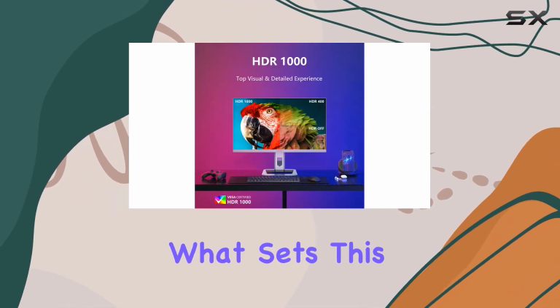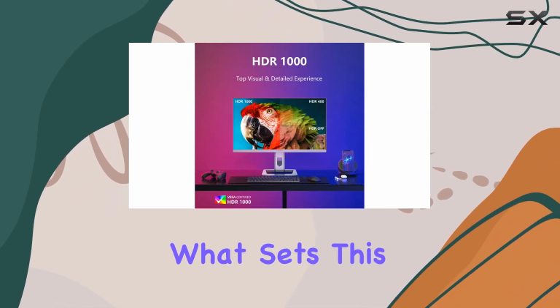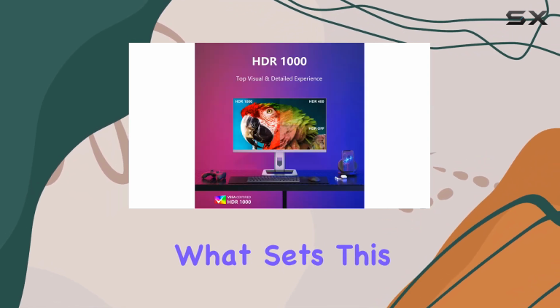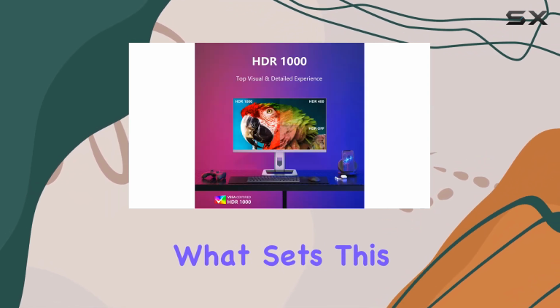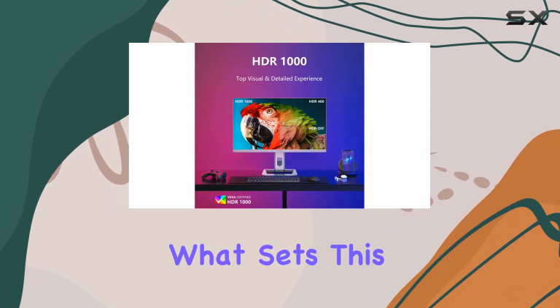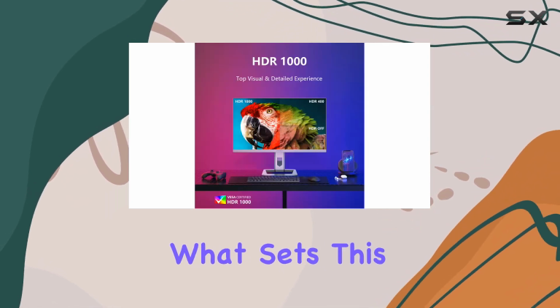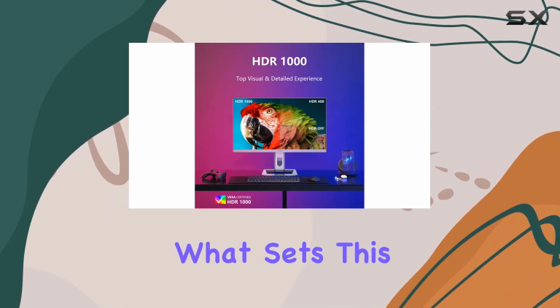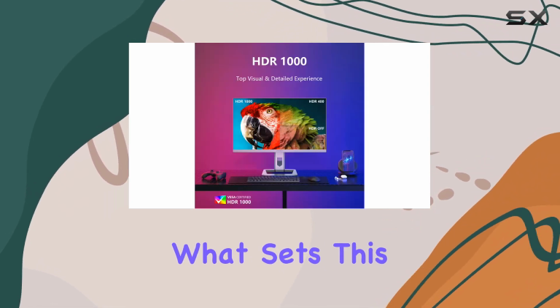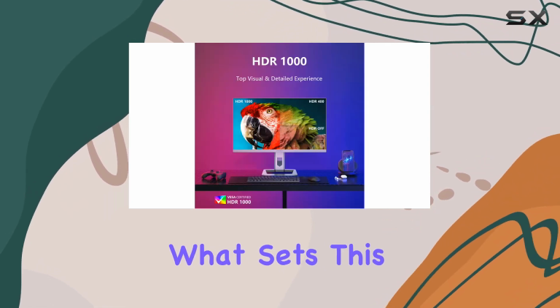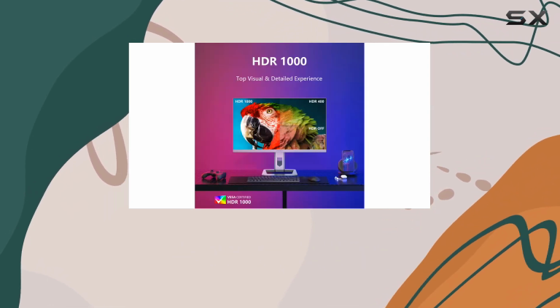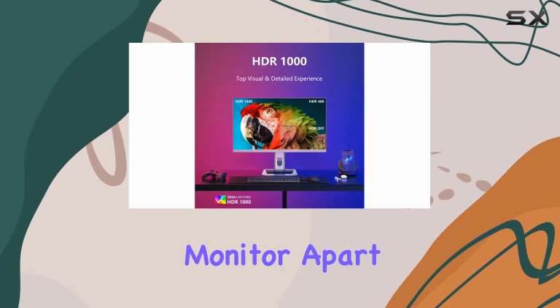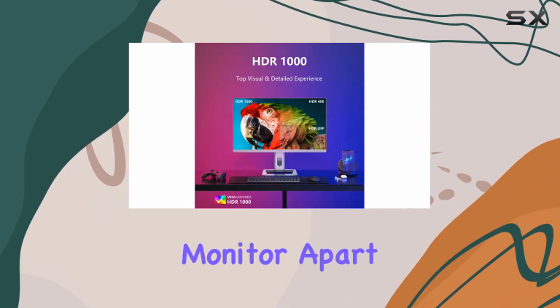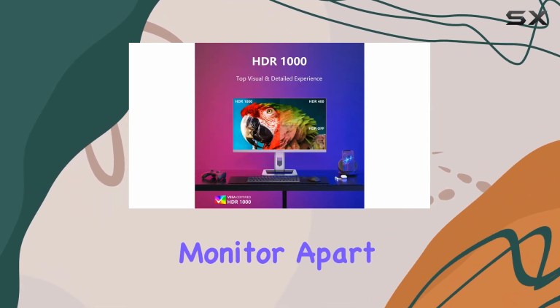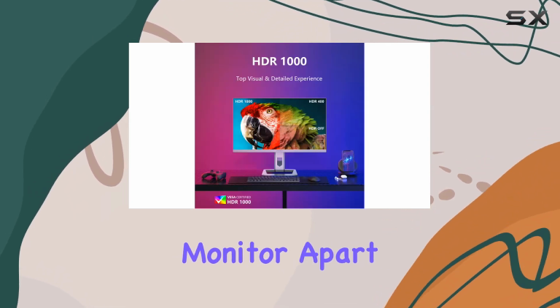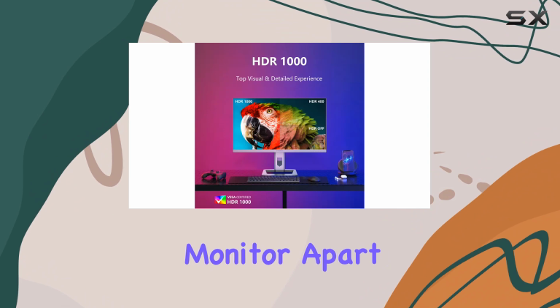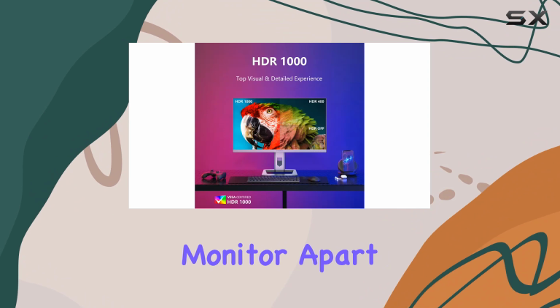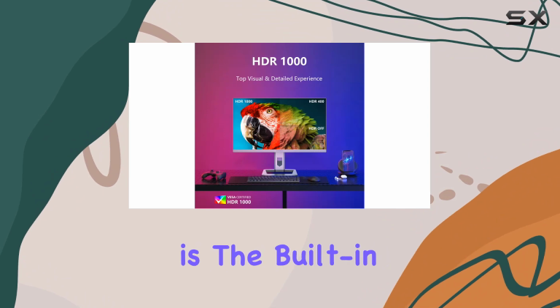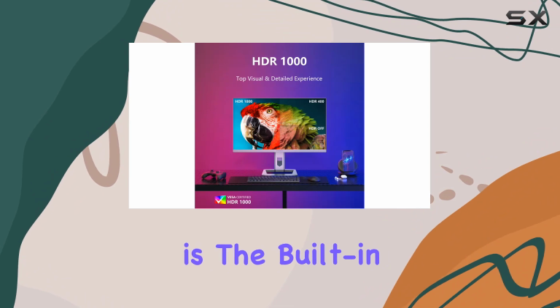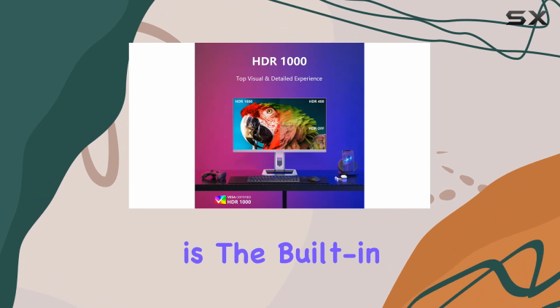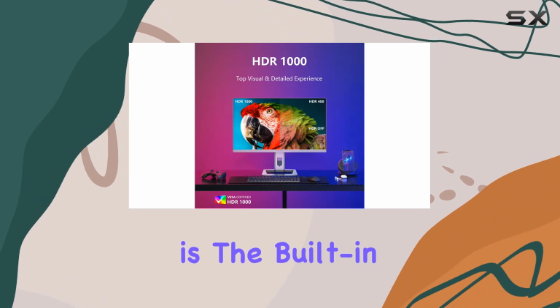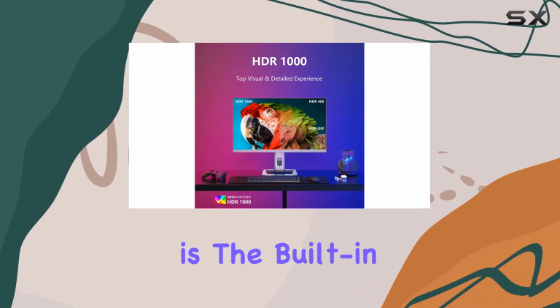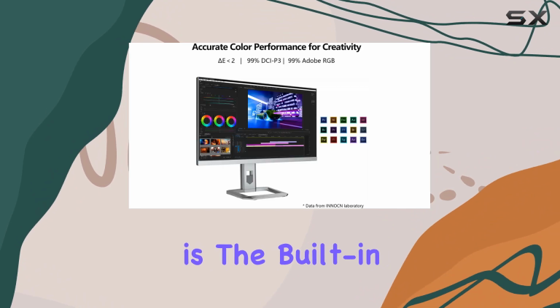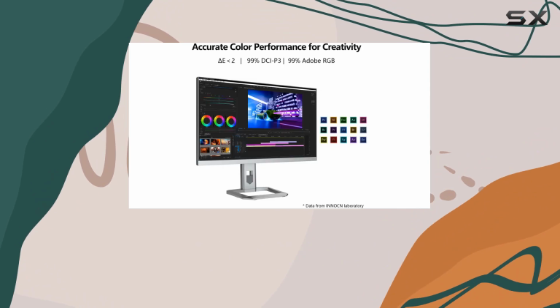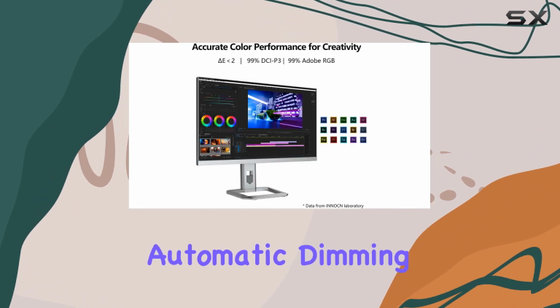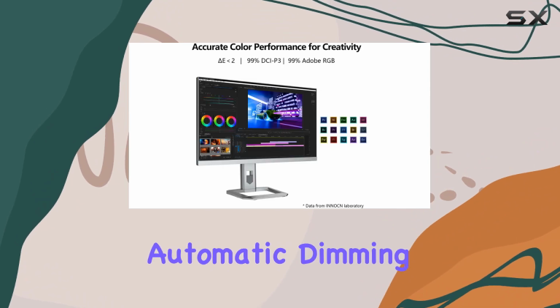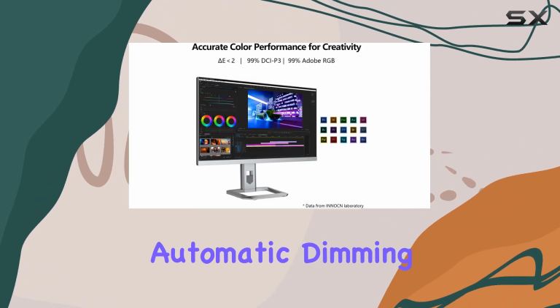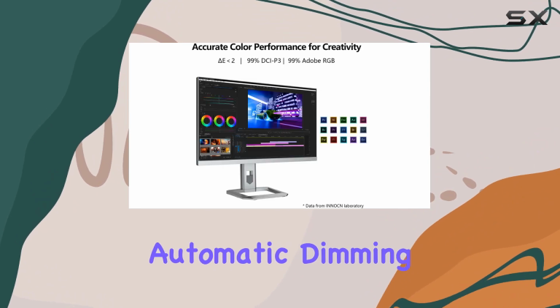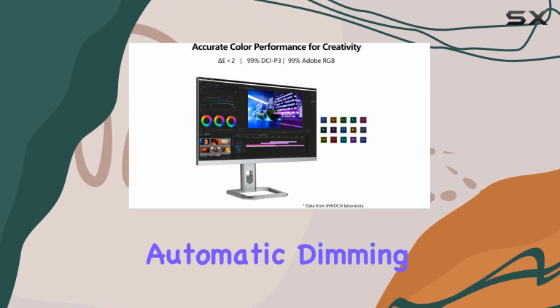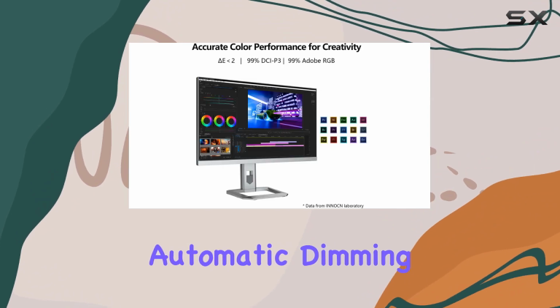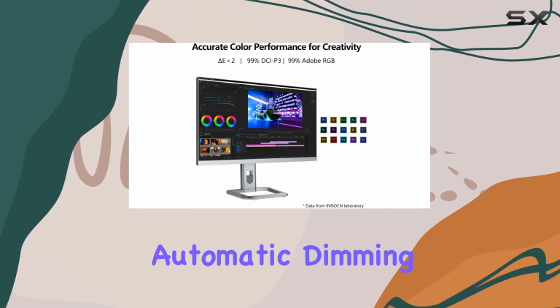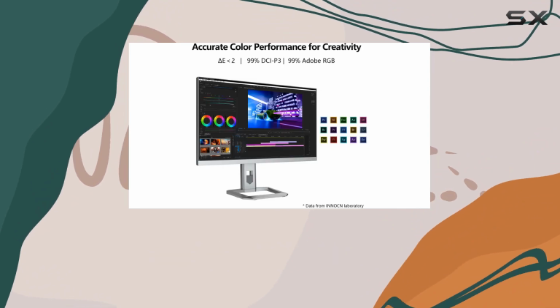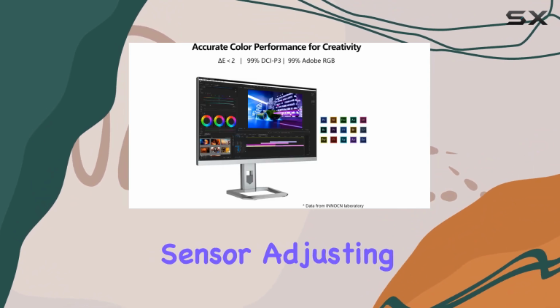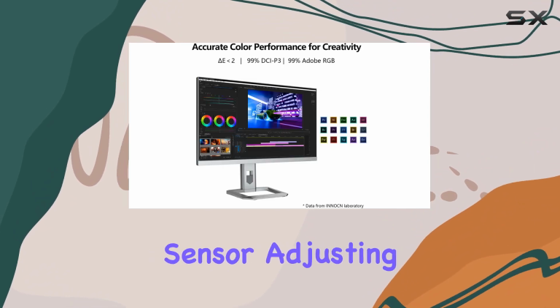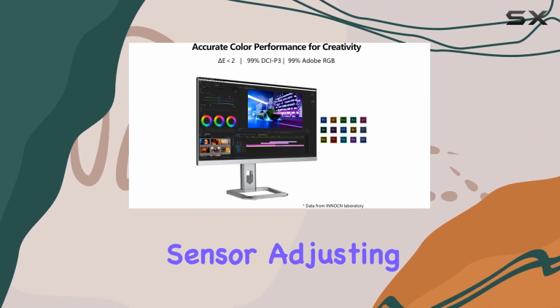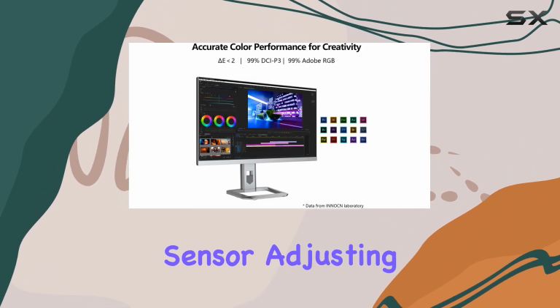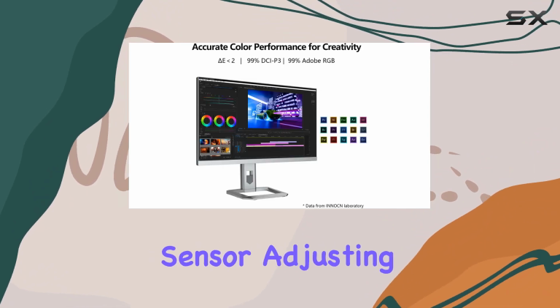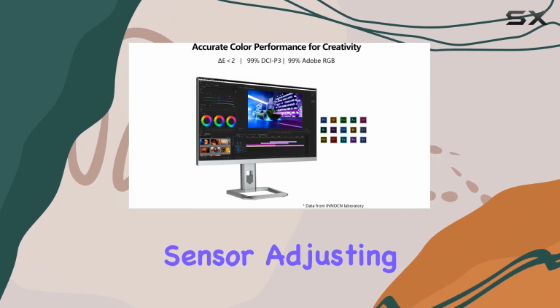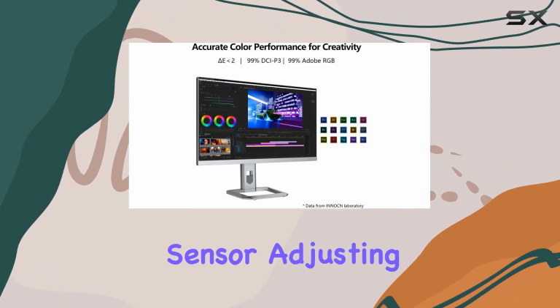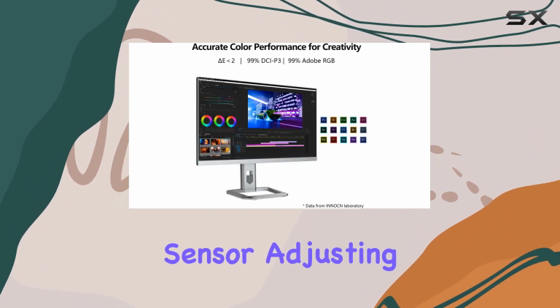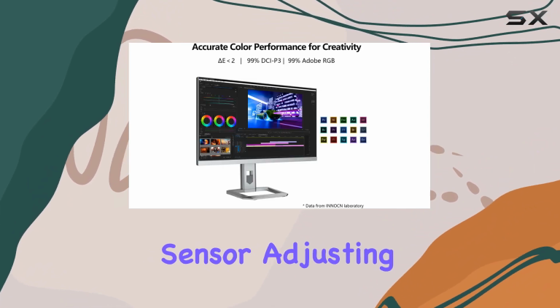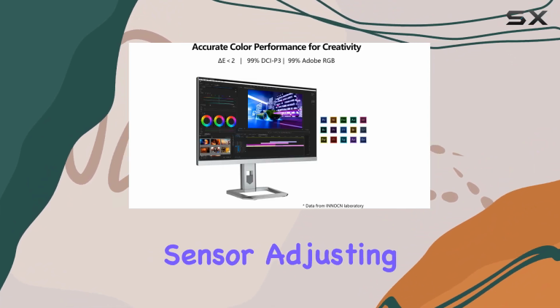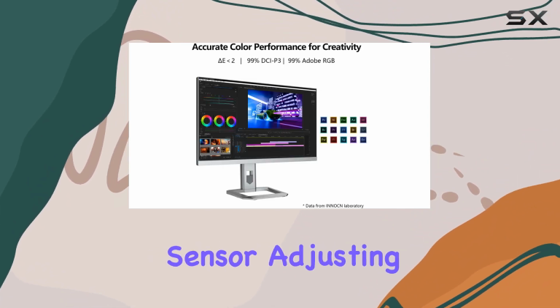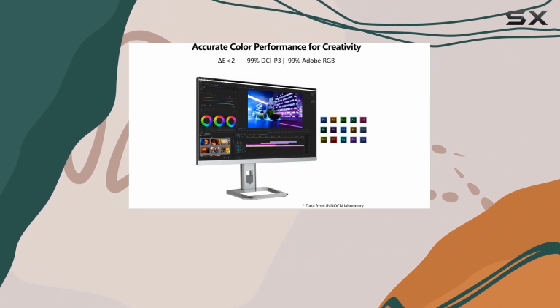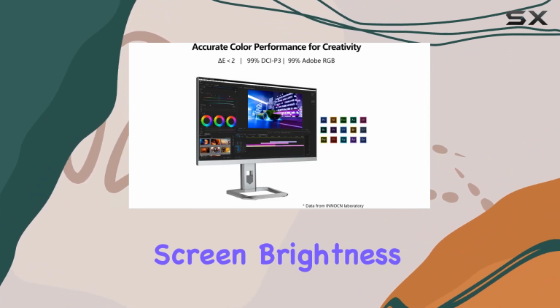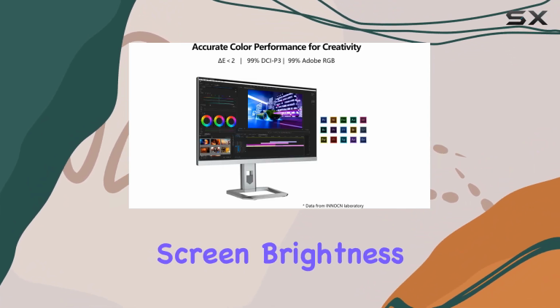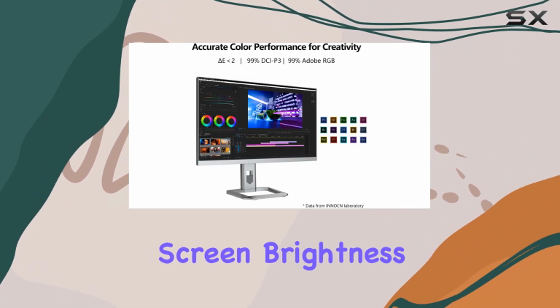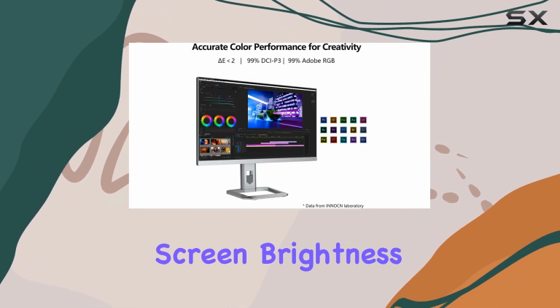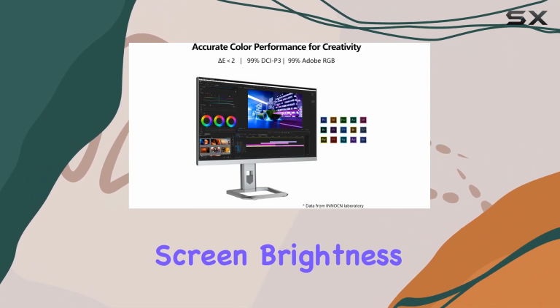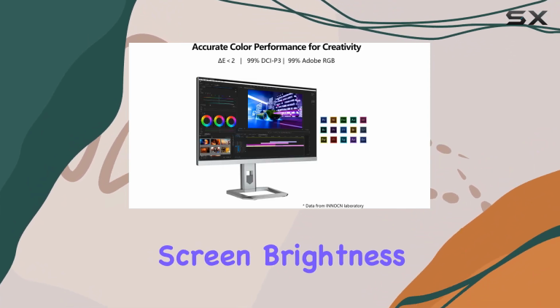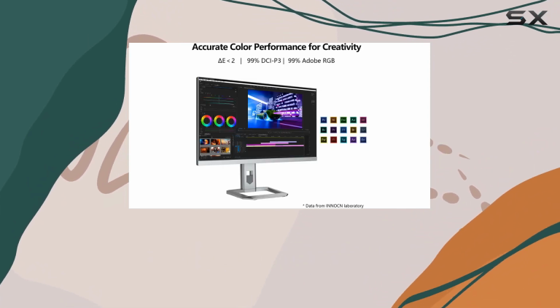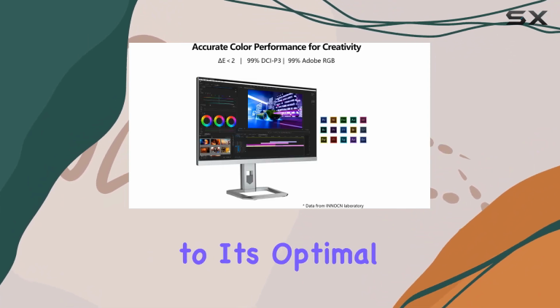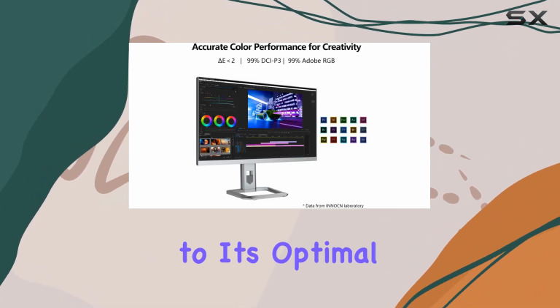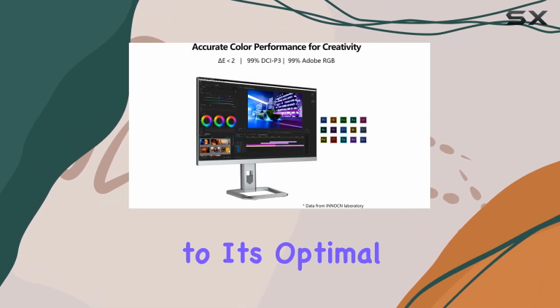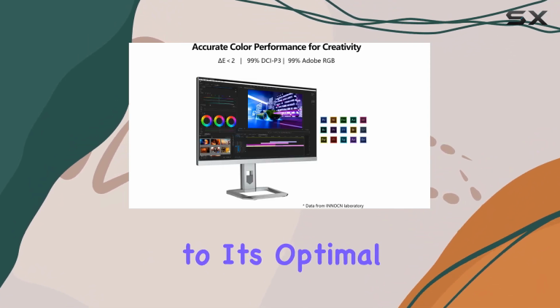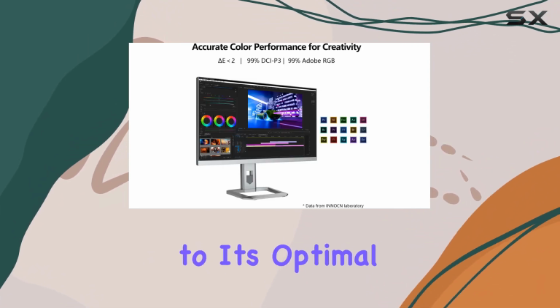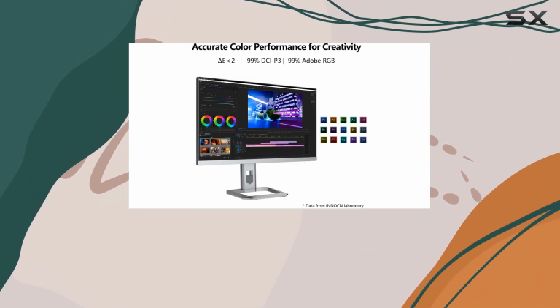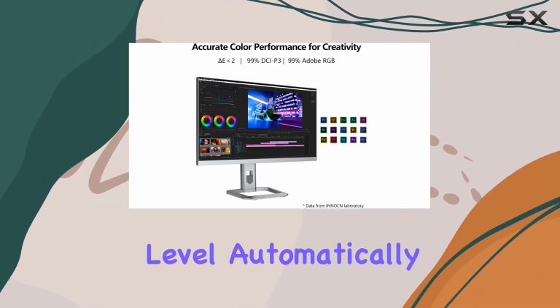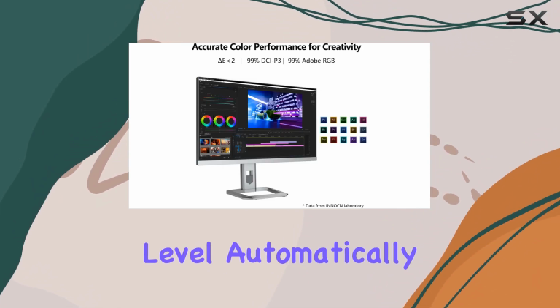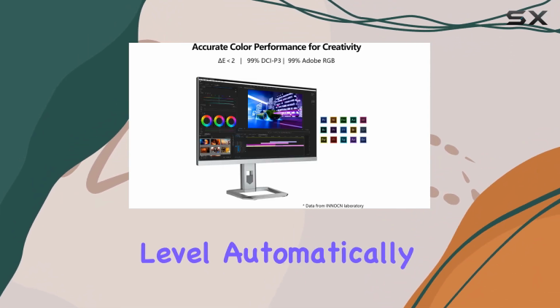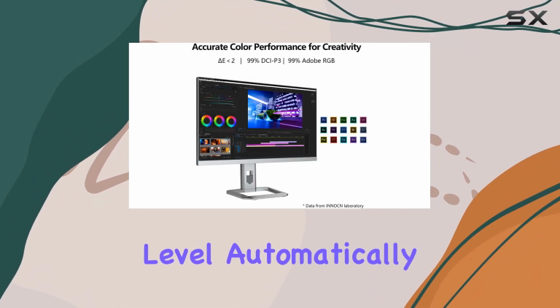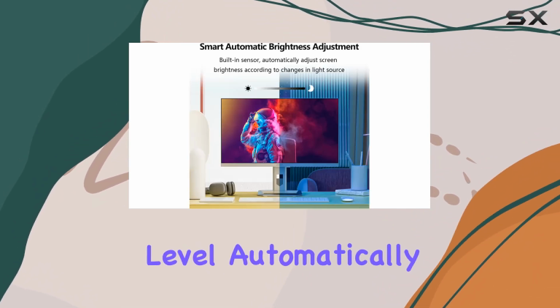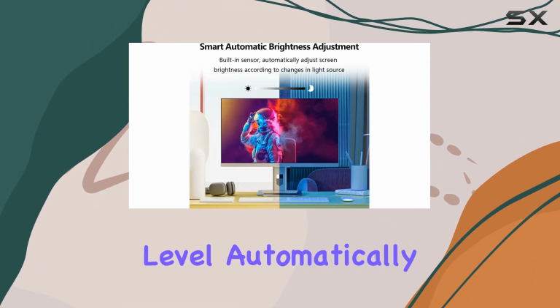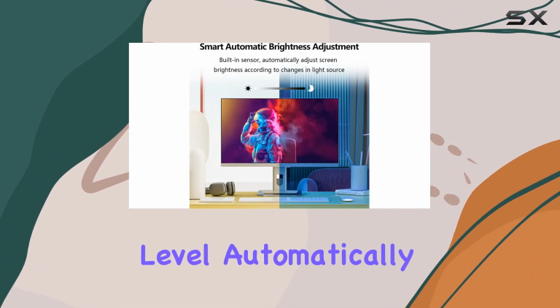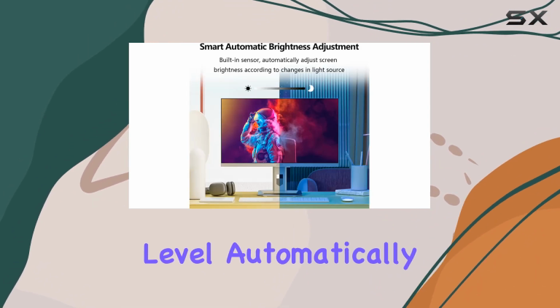What sets this monitor apart is the built-in automatic dimming sensor, adjusting screen brightness to its optimal level automatically.